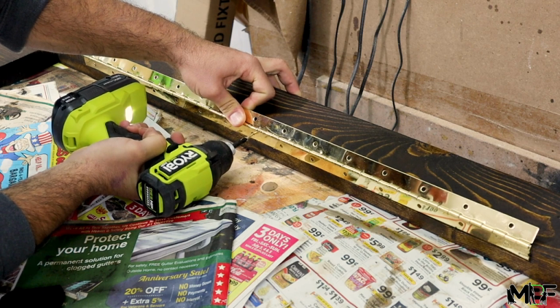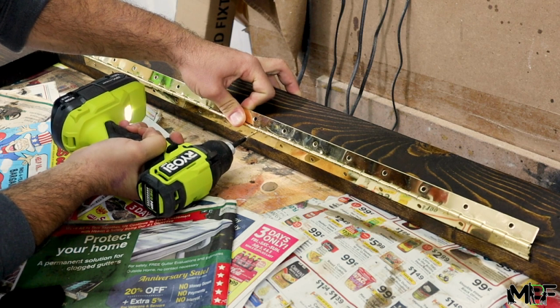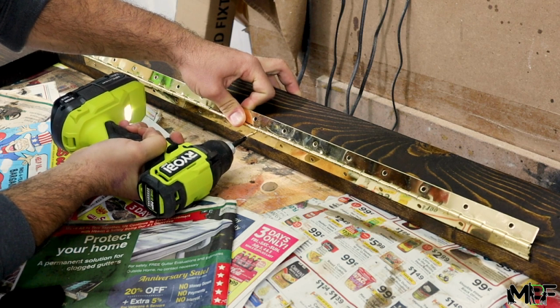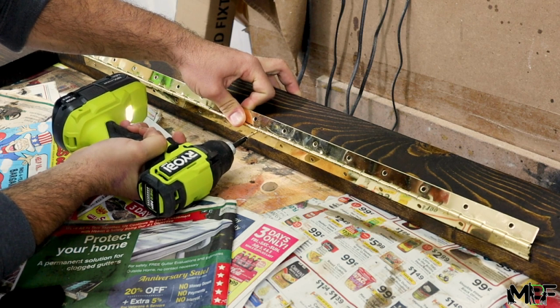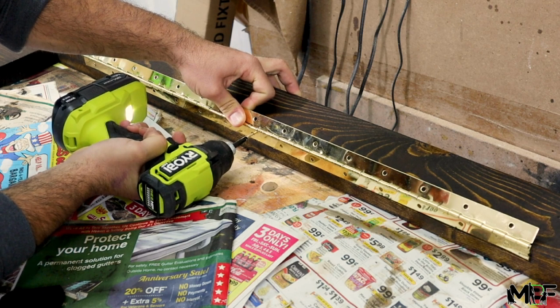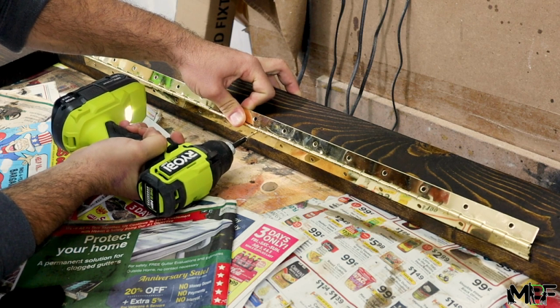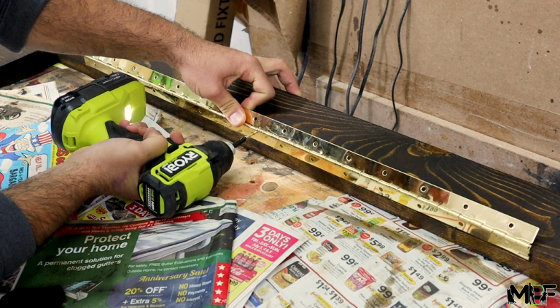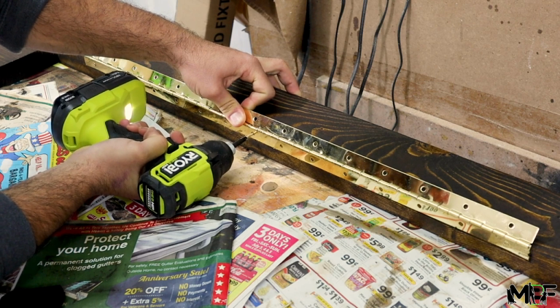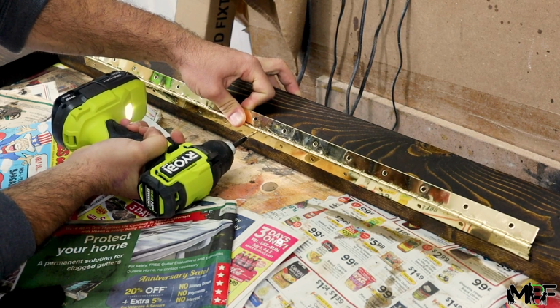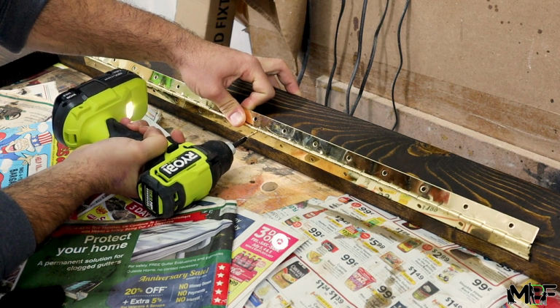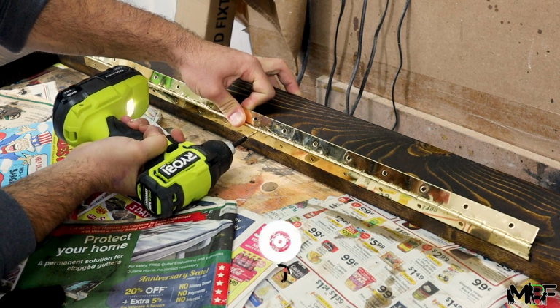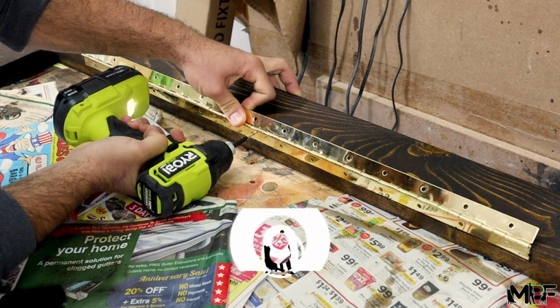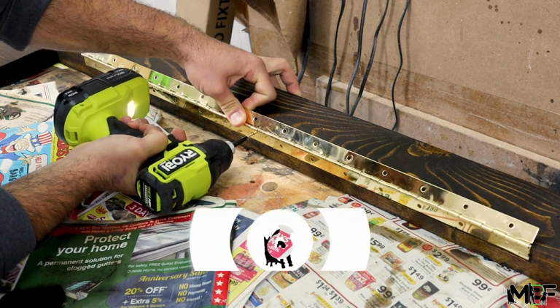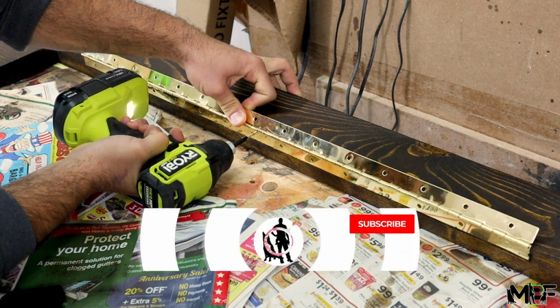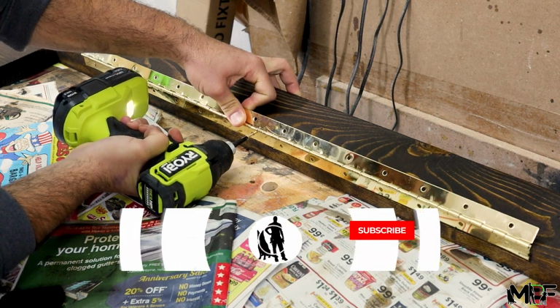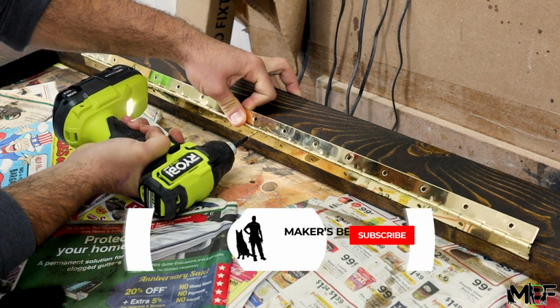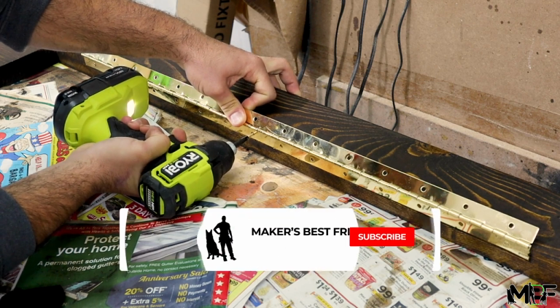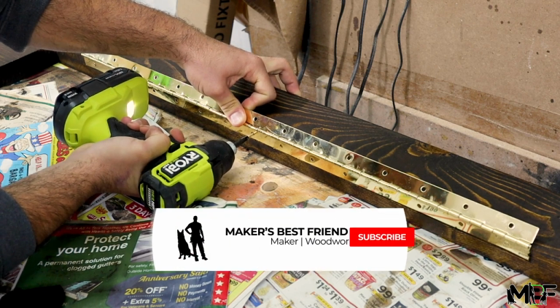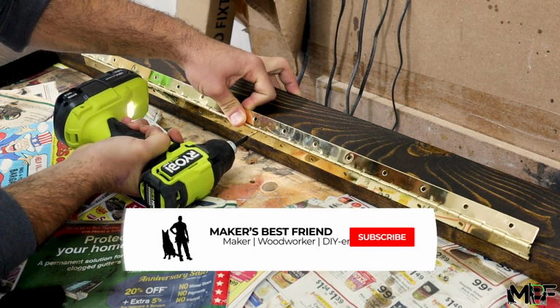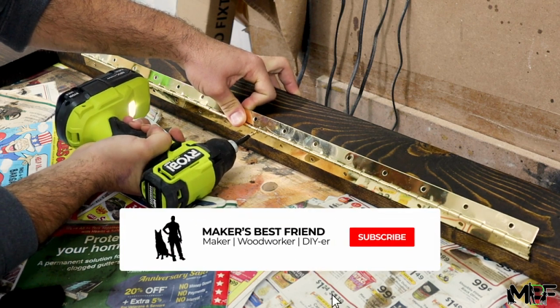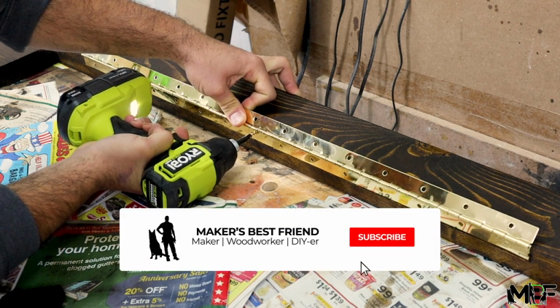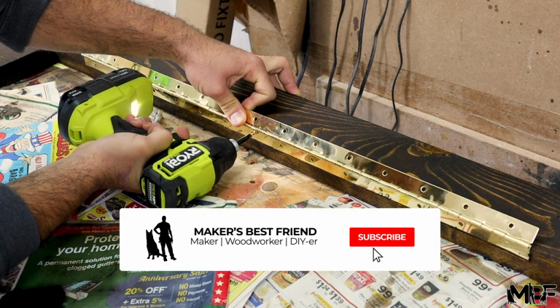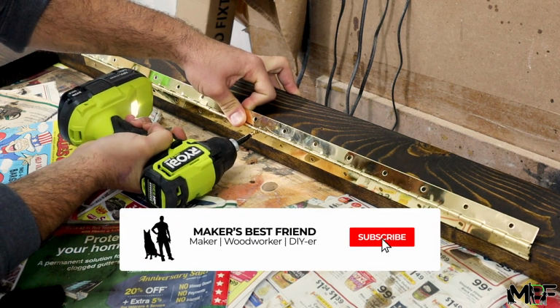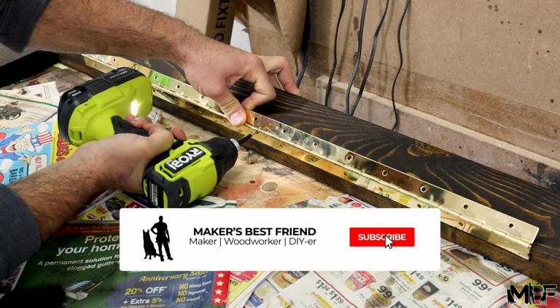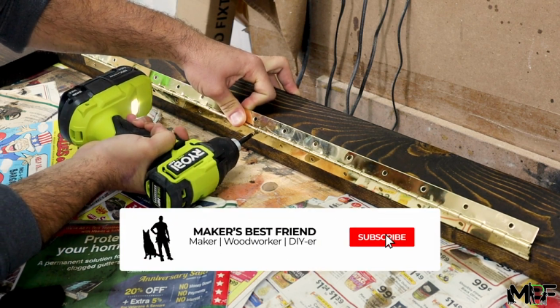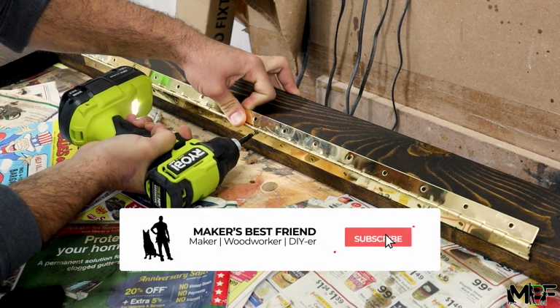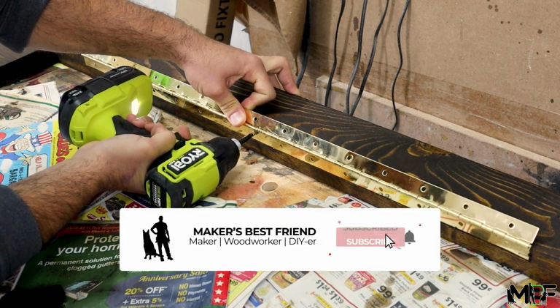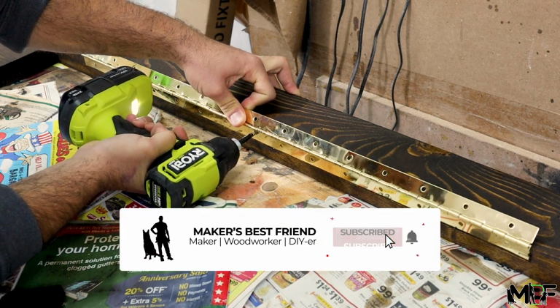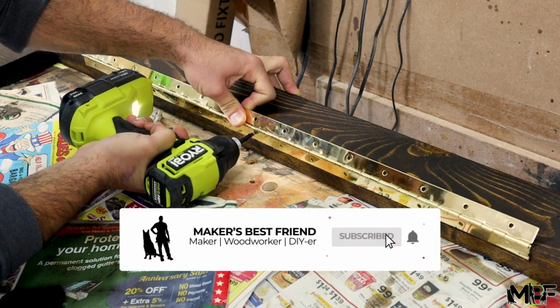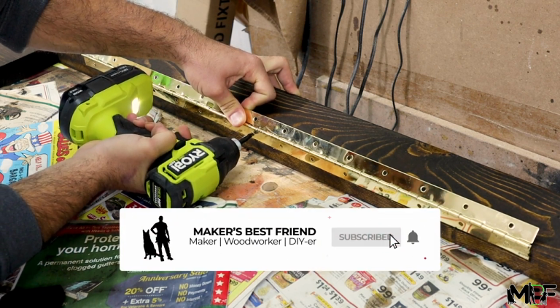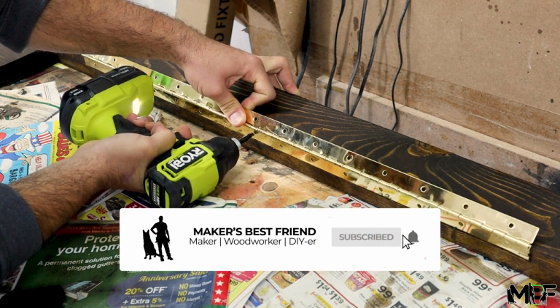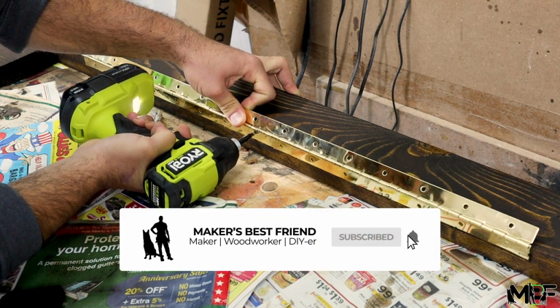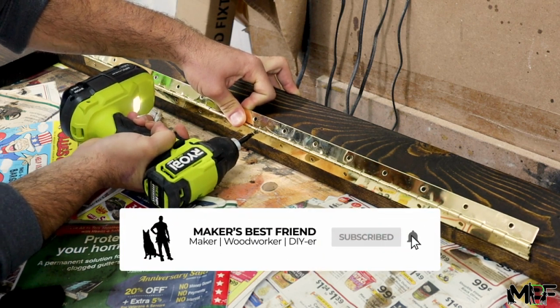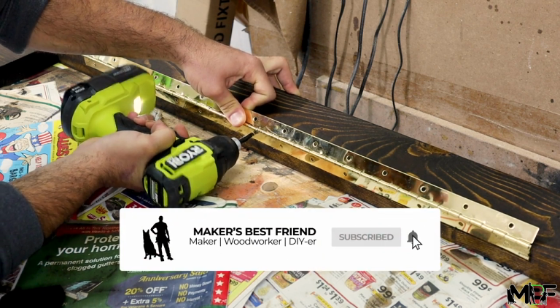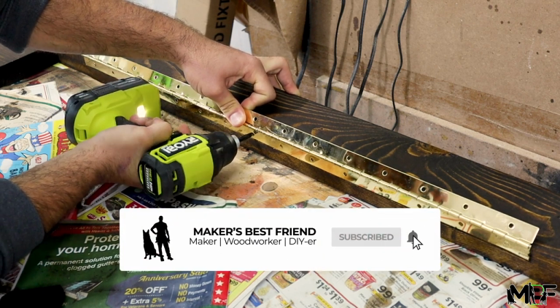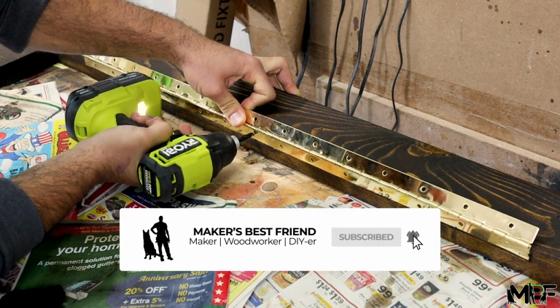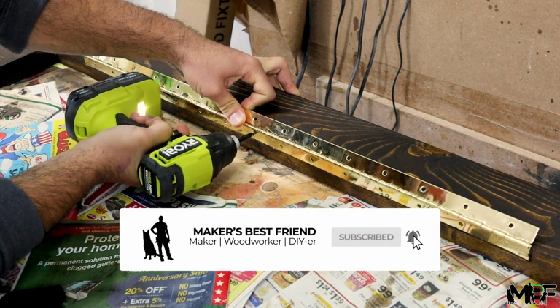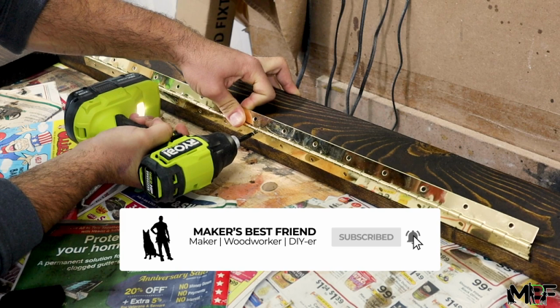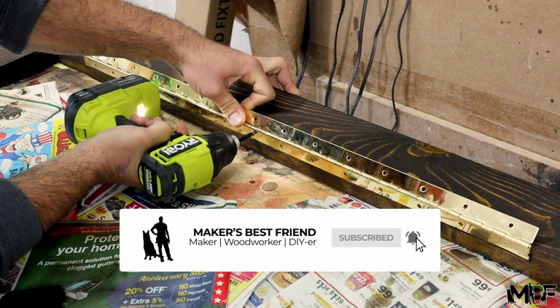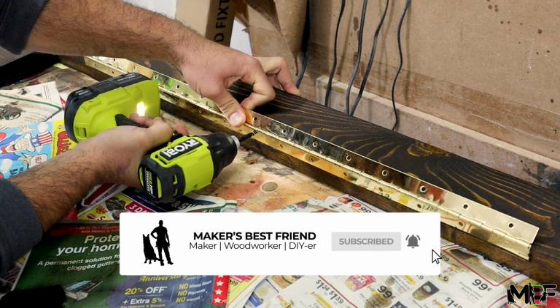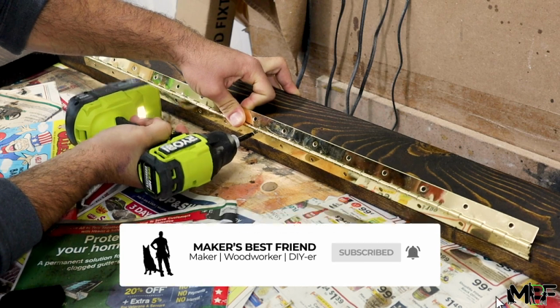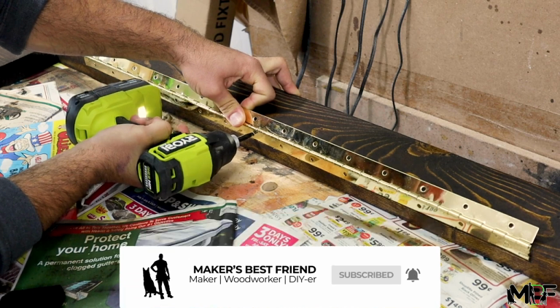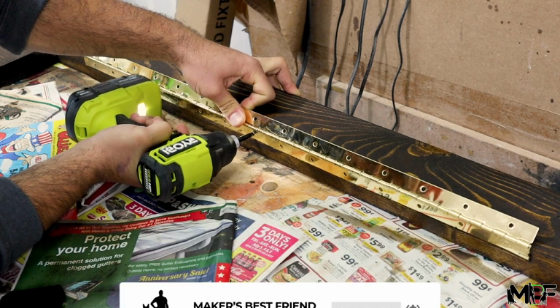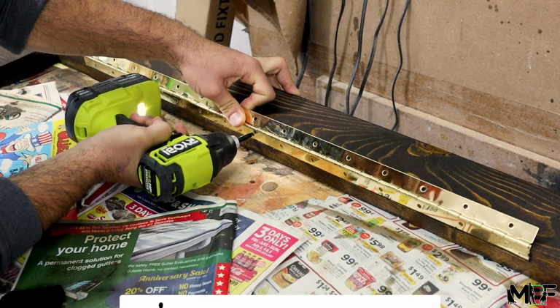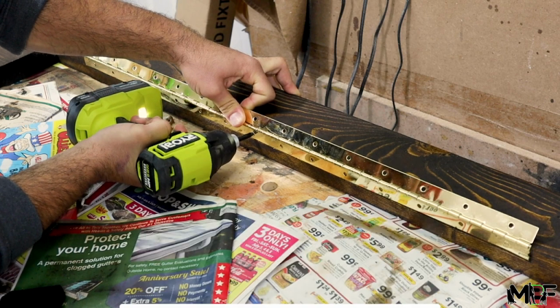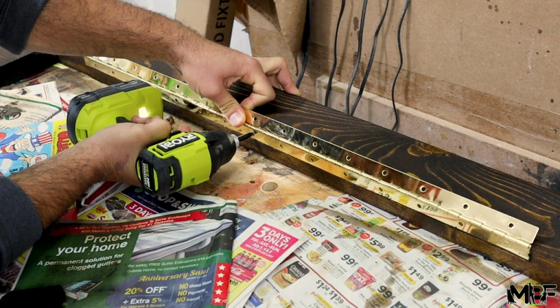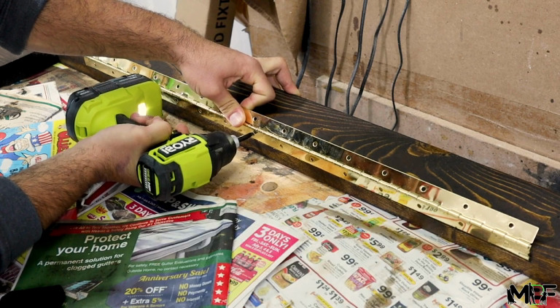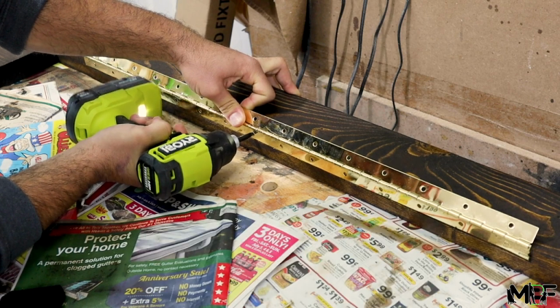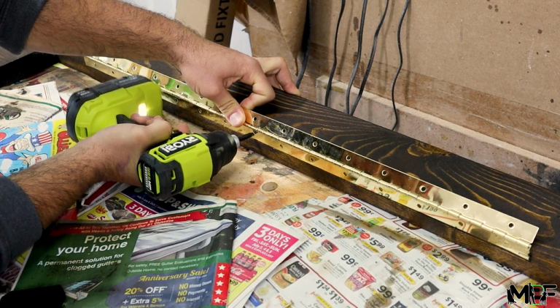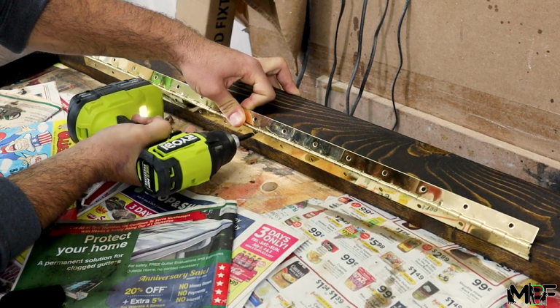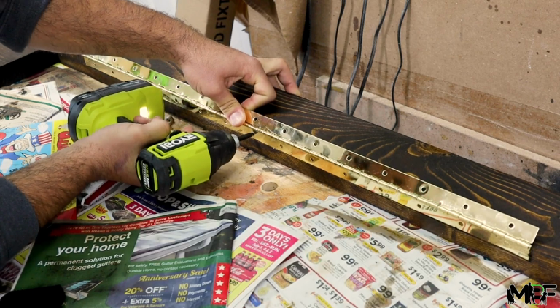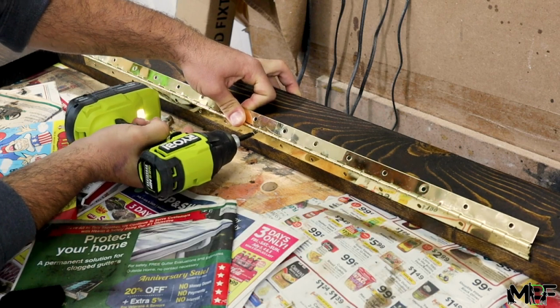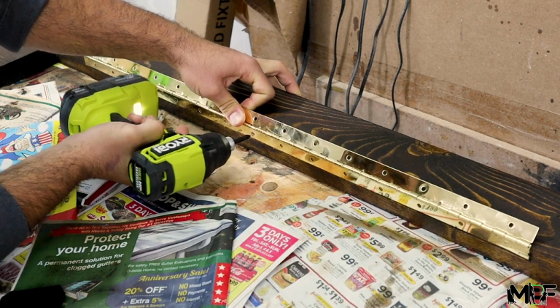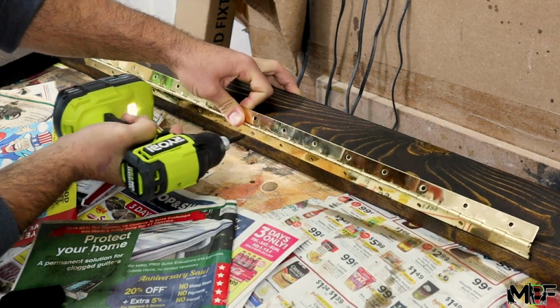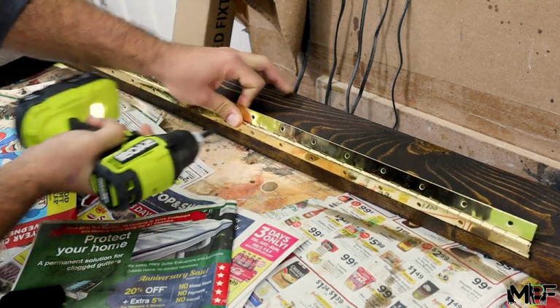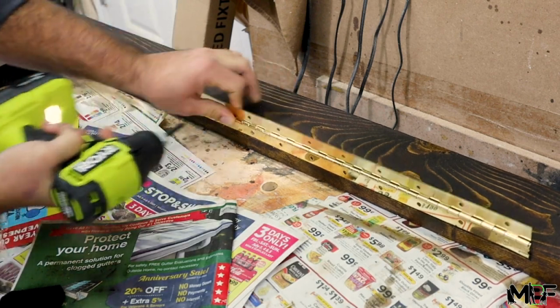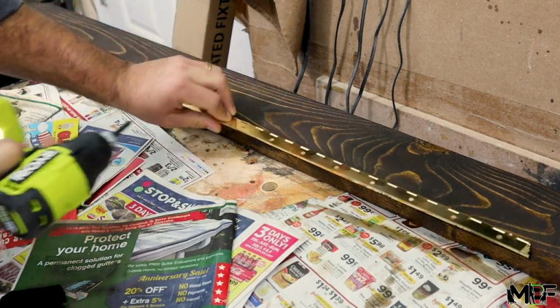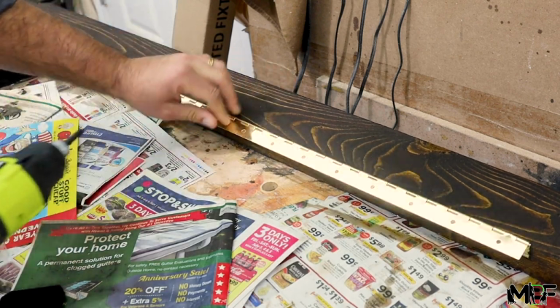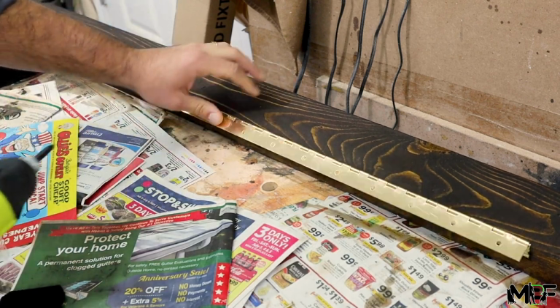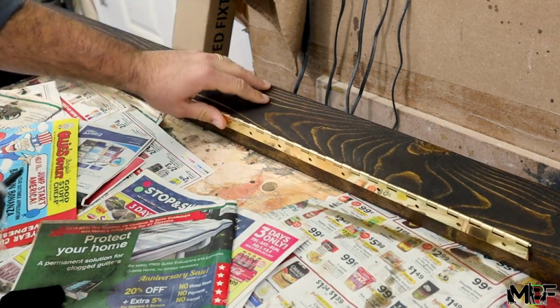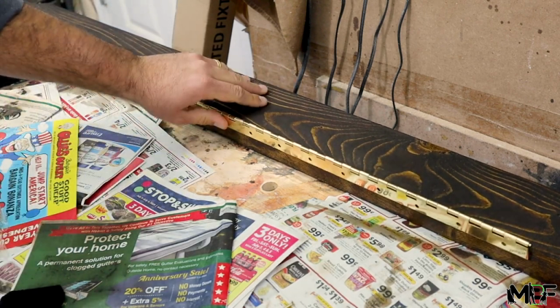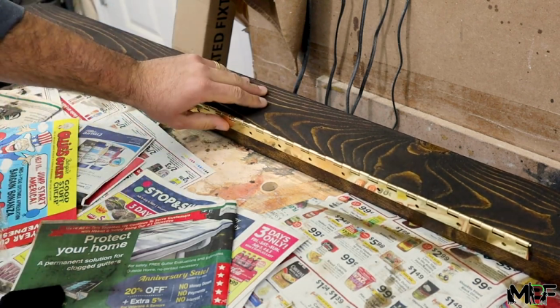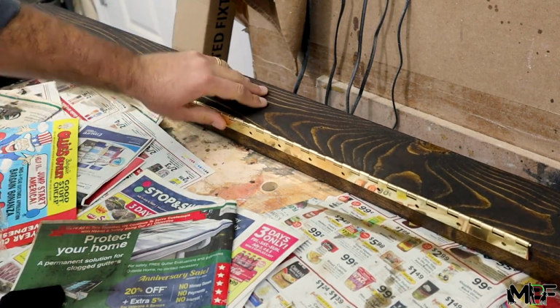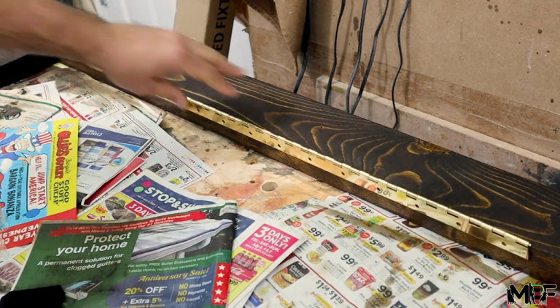As we near the end, this is a good time to remind you to make sure you hit that subscribe button and the bell next to it to make sure you follow along with all of my projects.